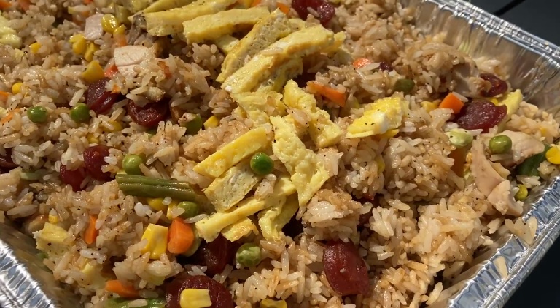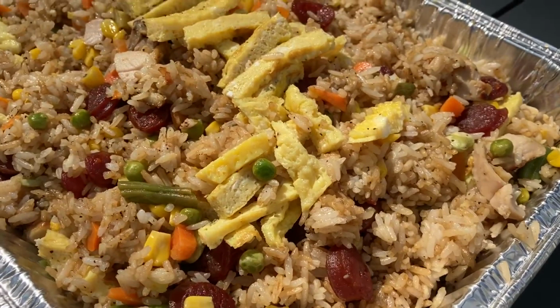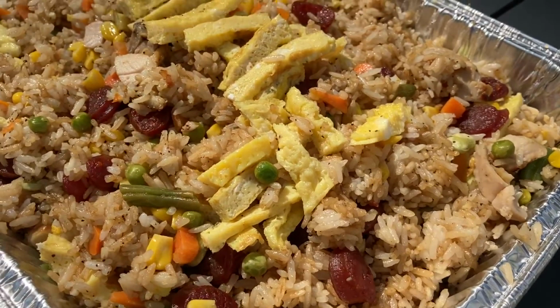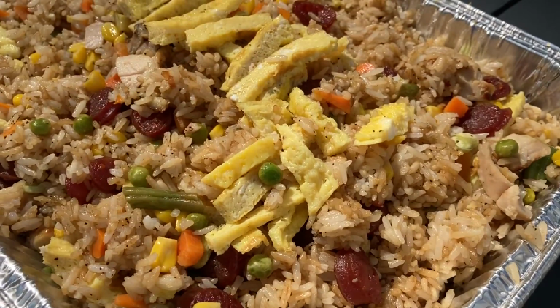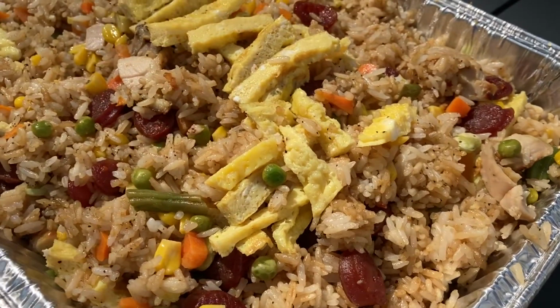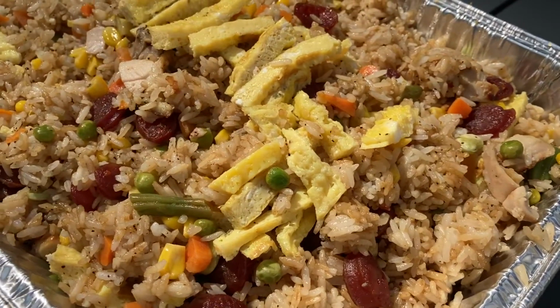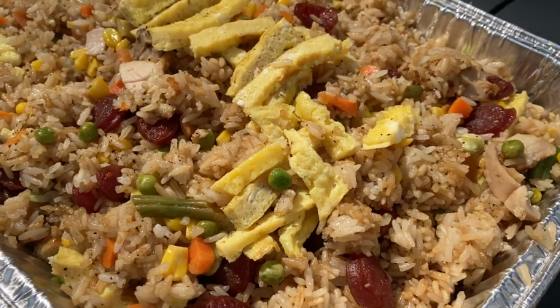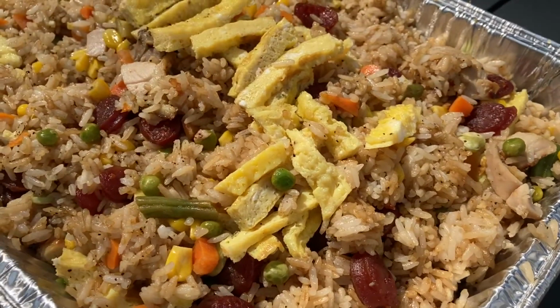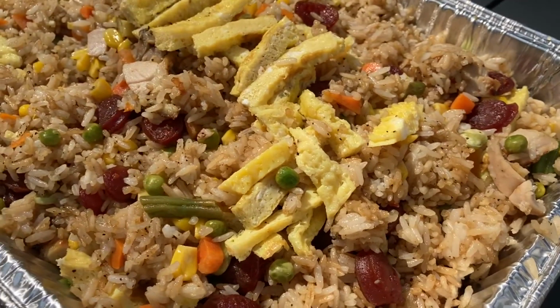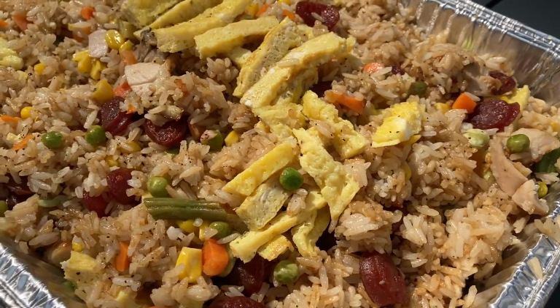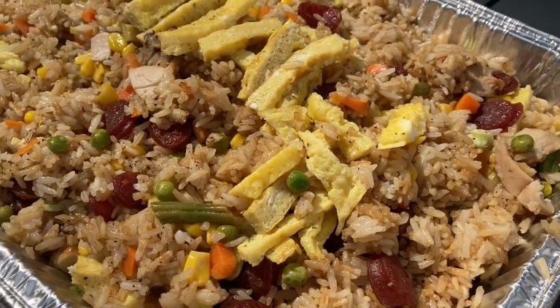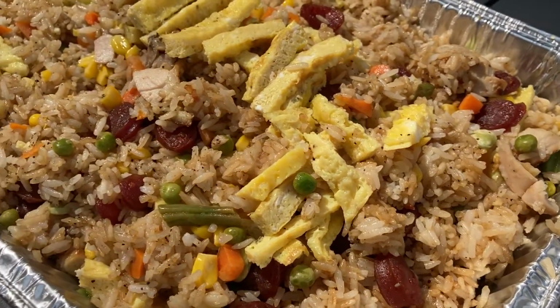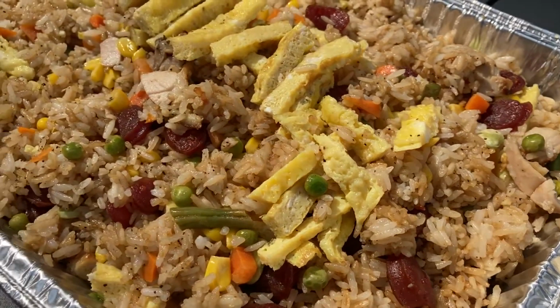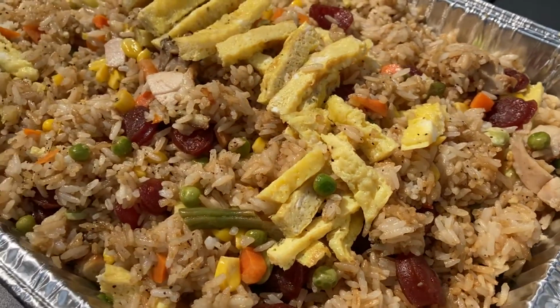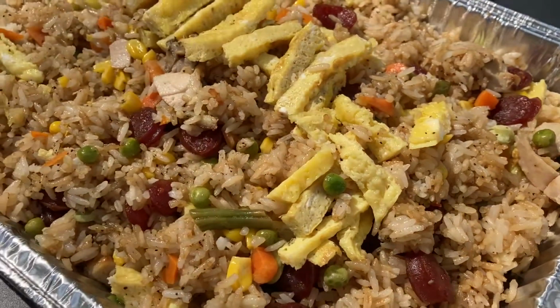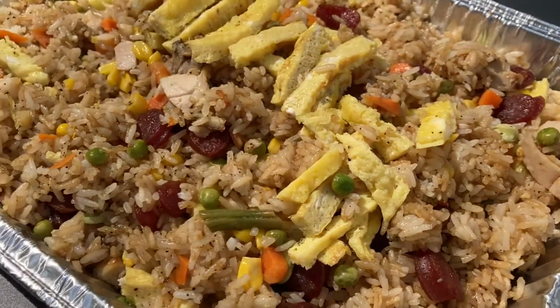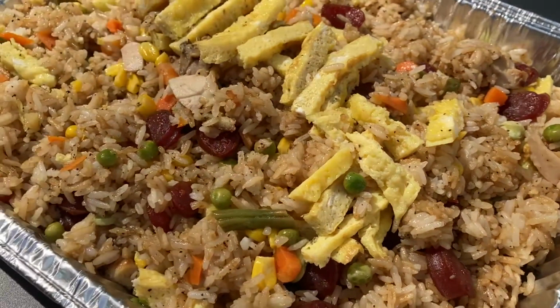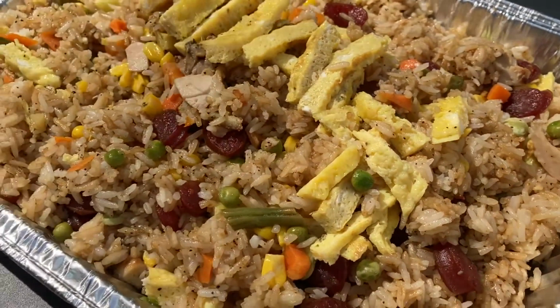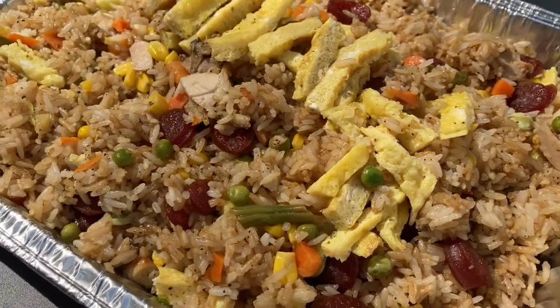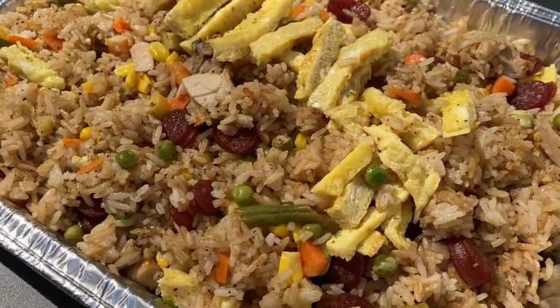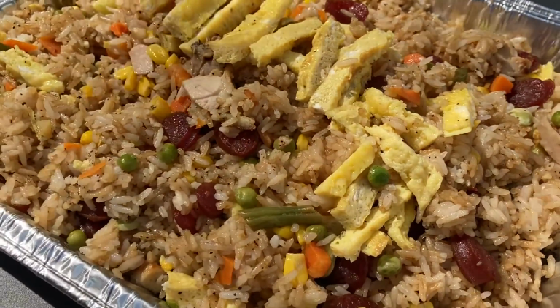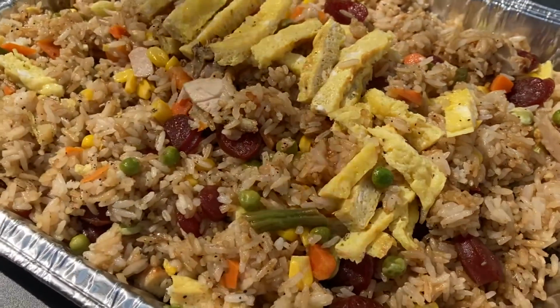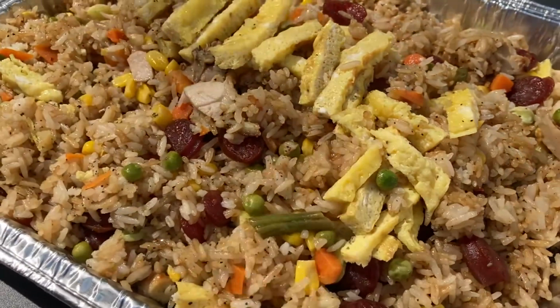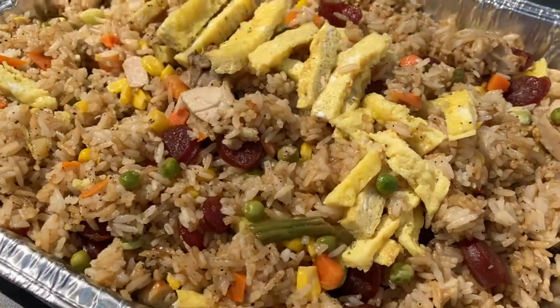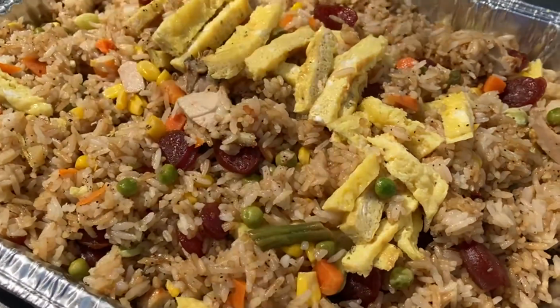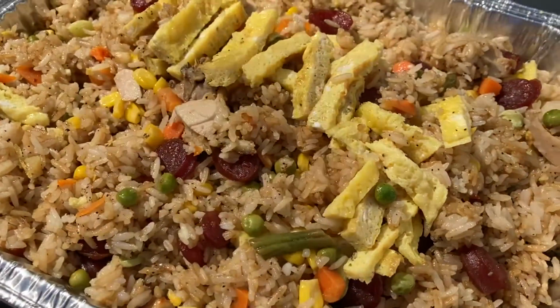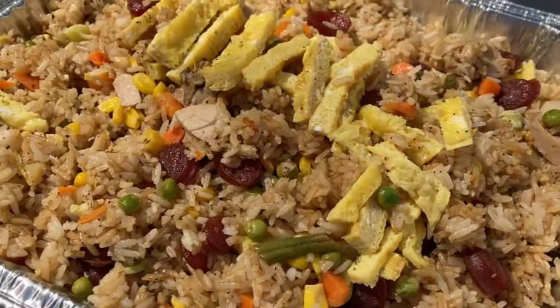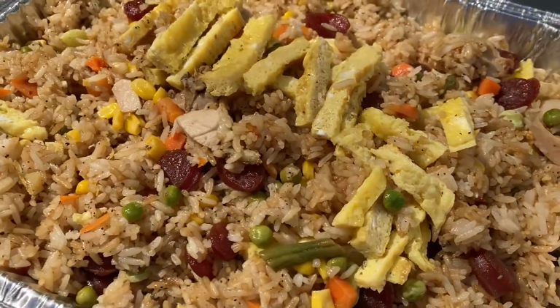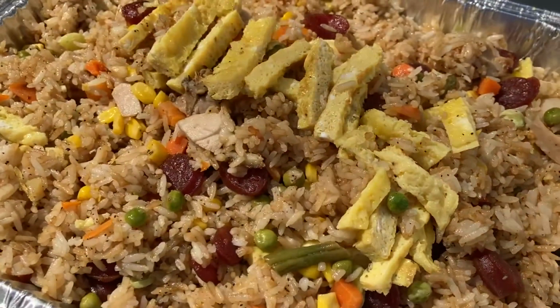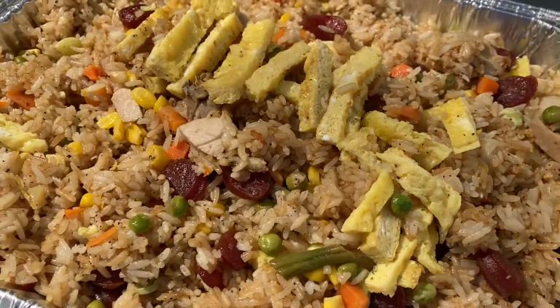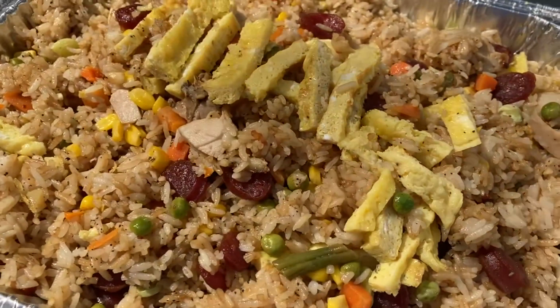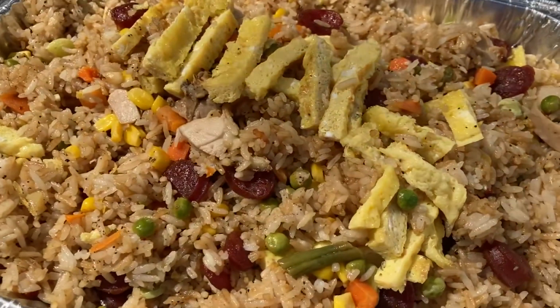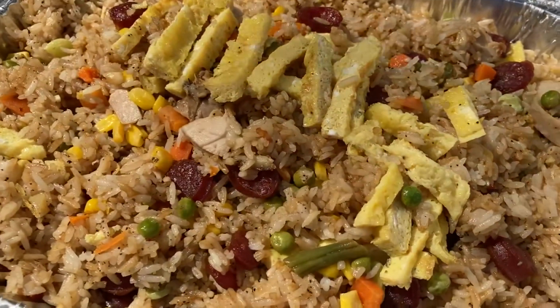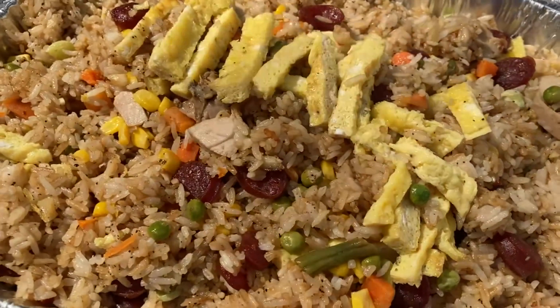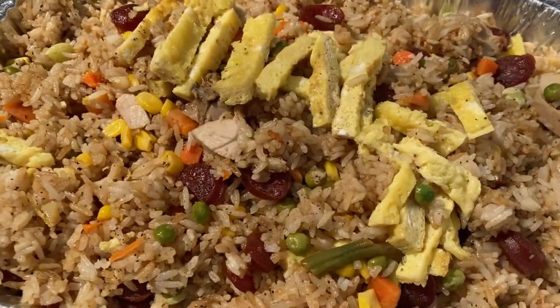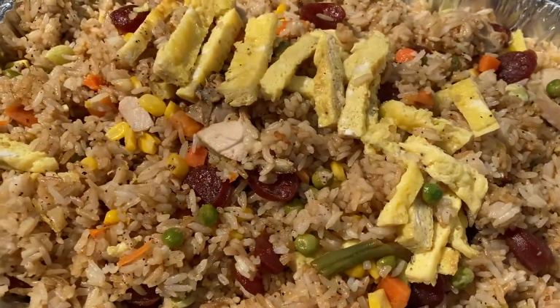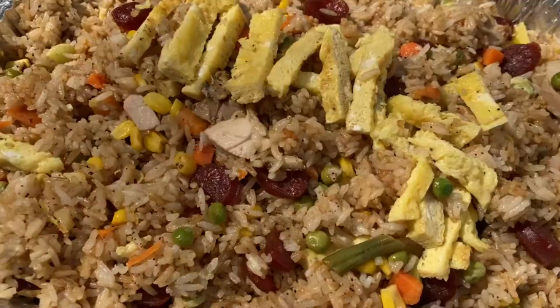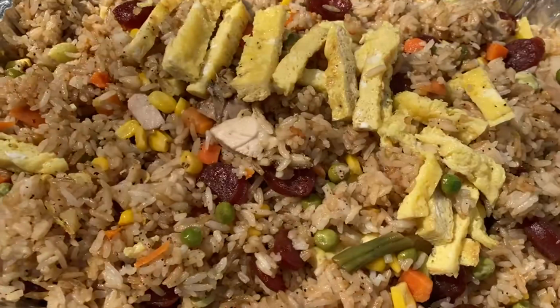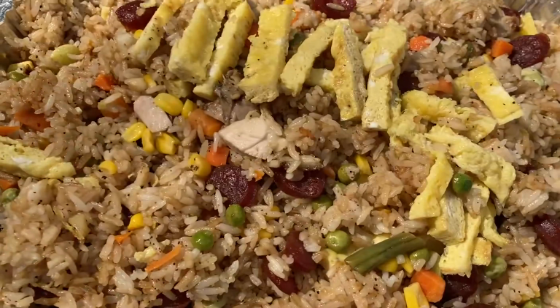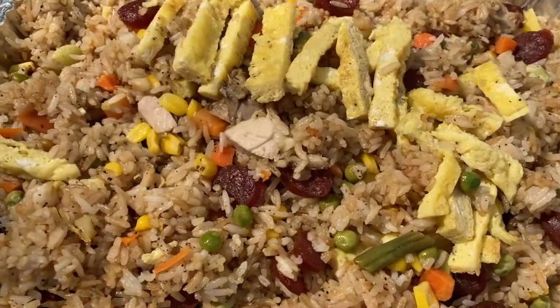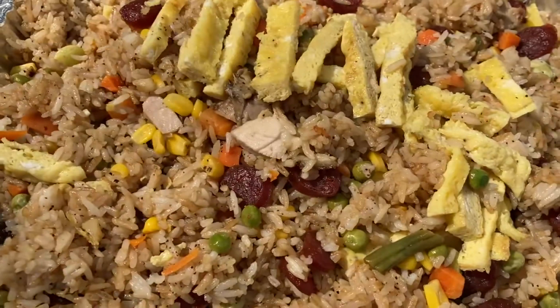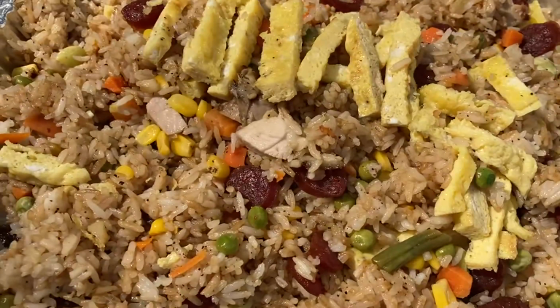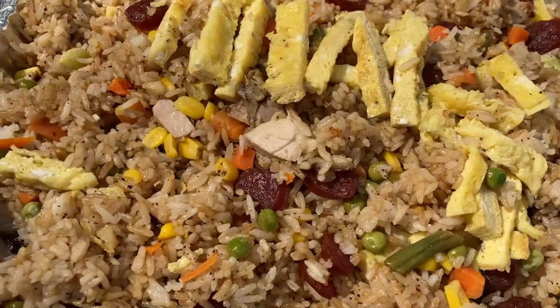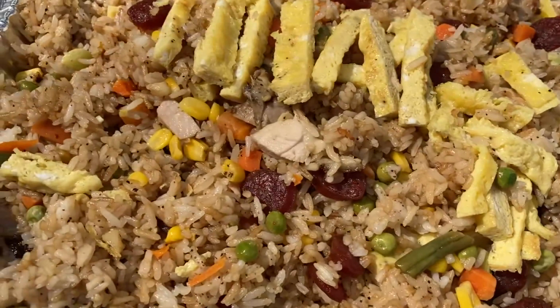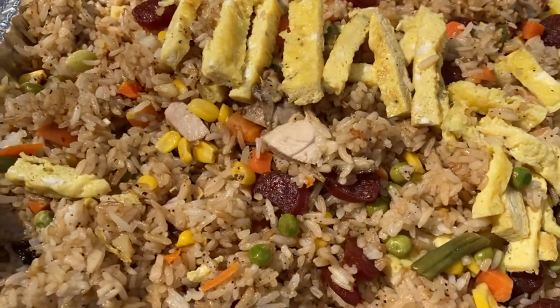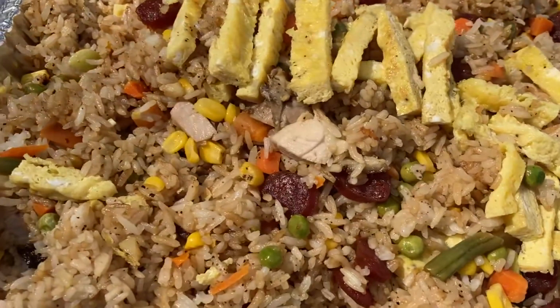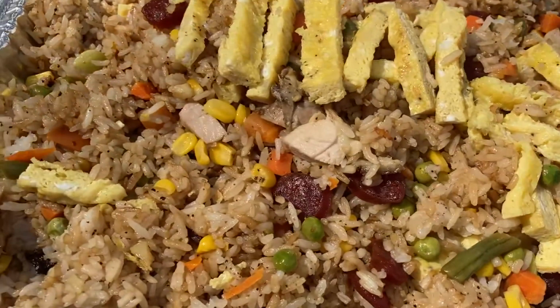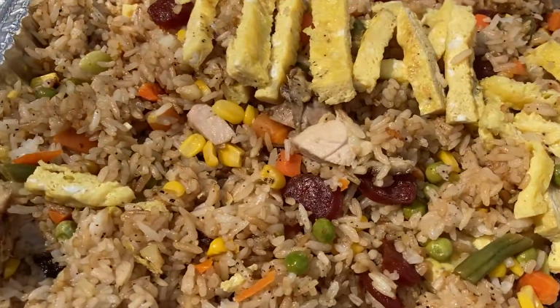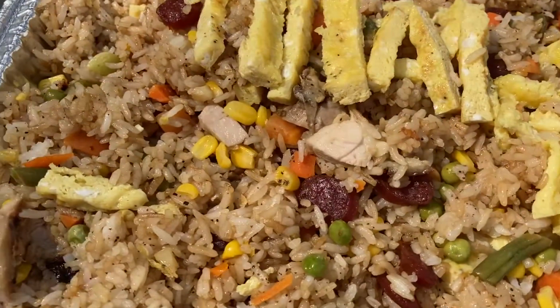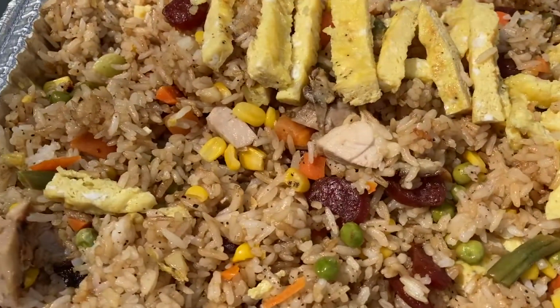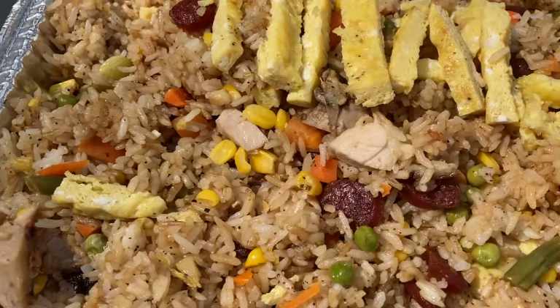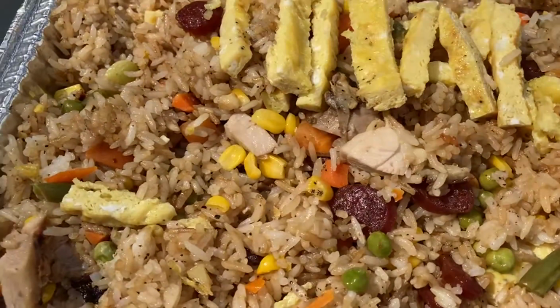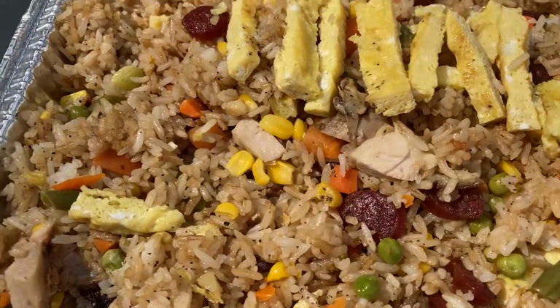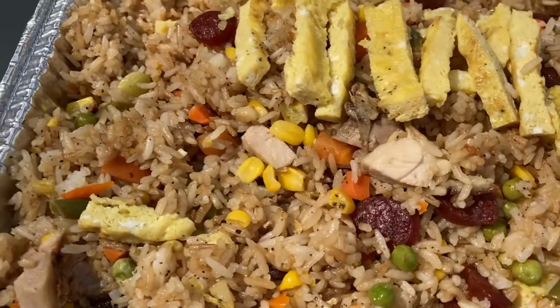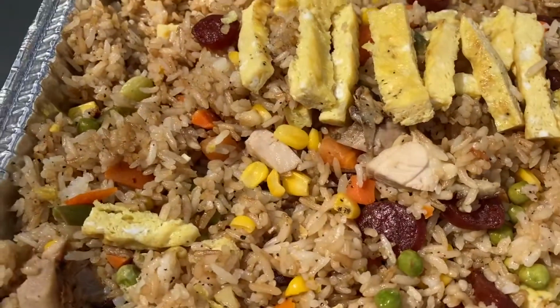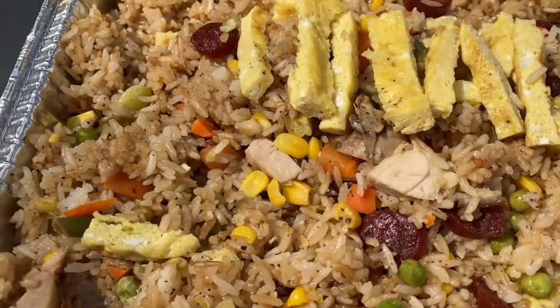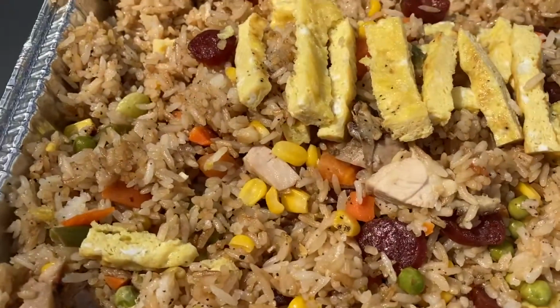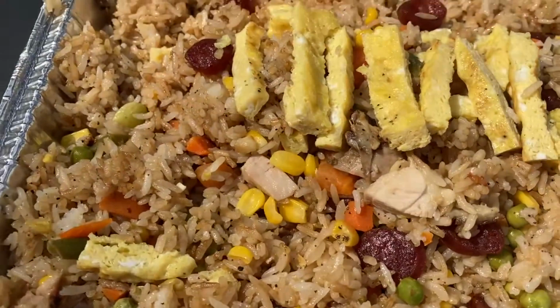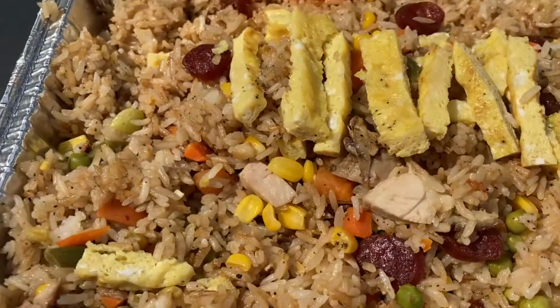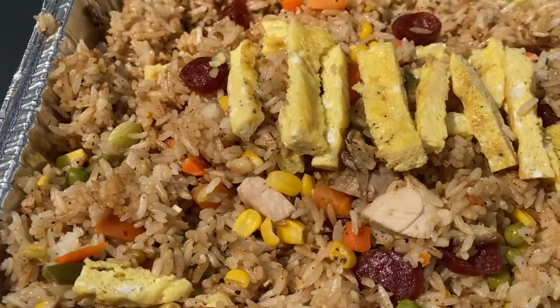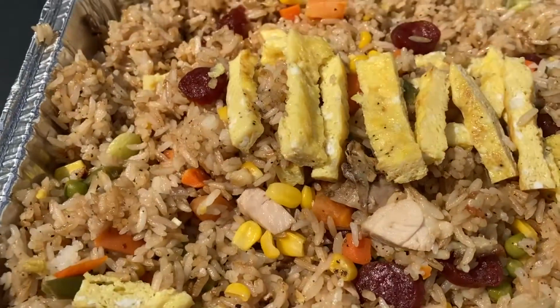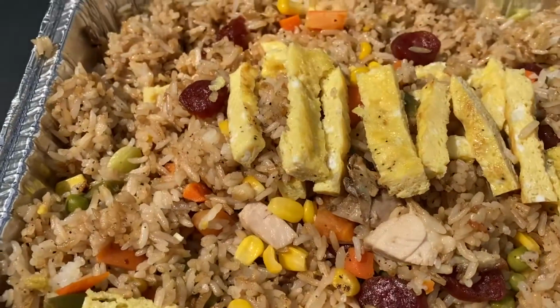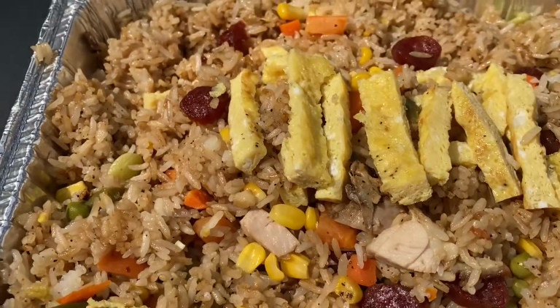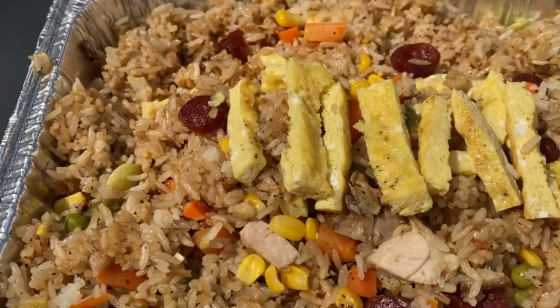This is Cambodian homemade barbecue chicken fried rice from Whitewater Standard World Food.